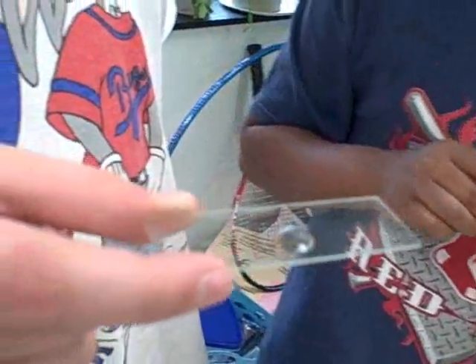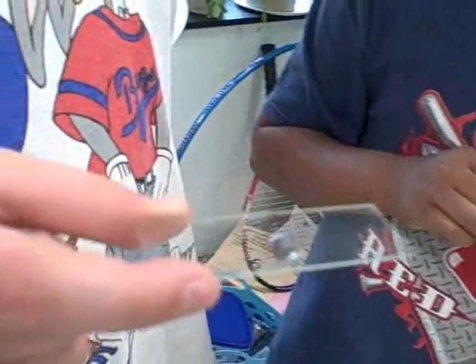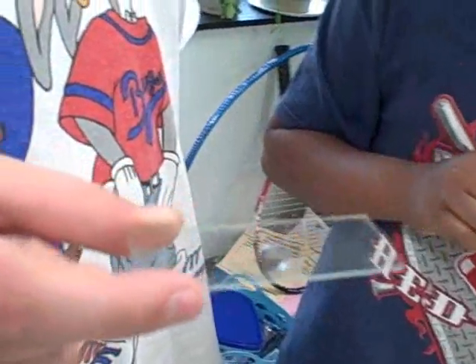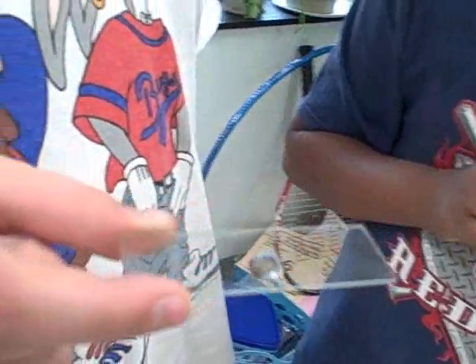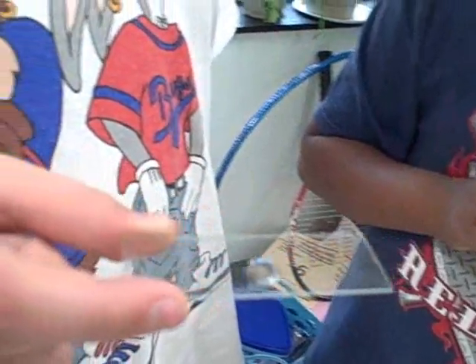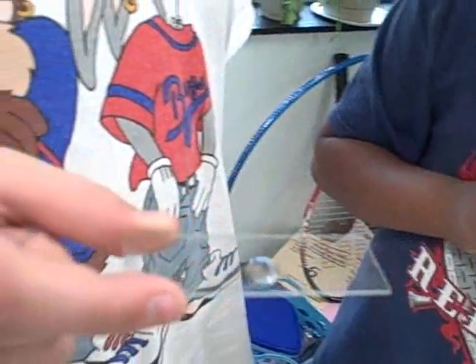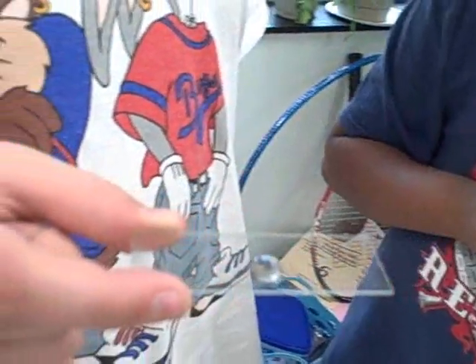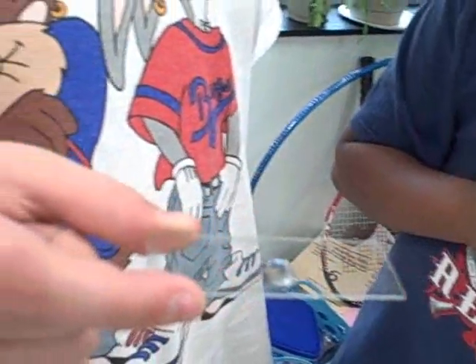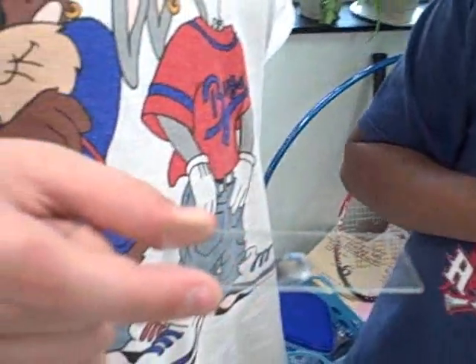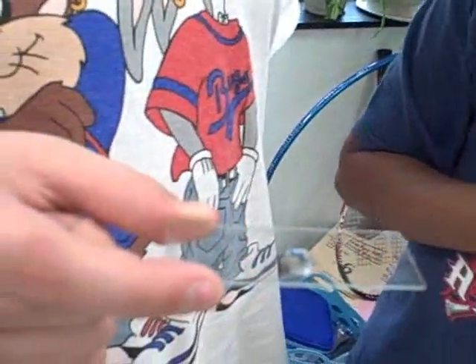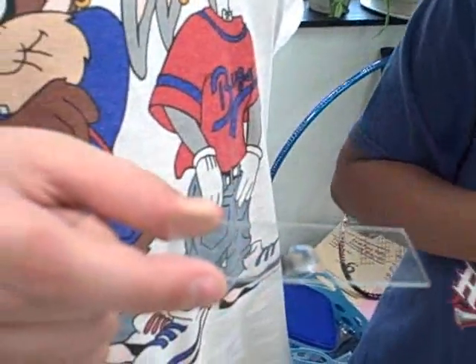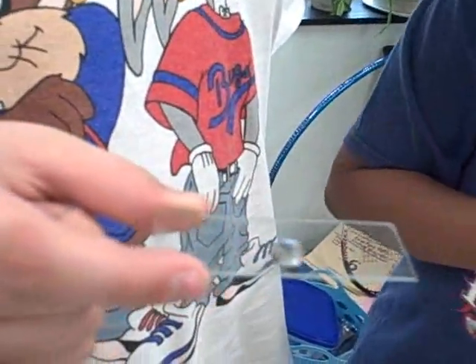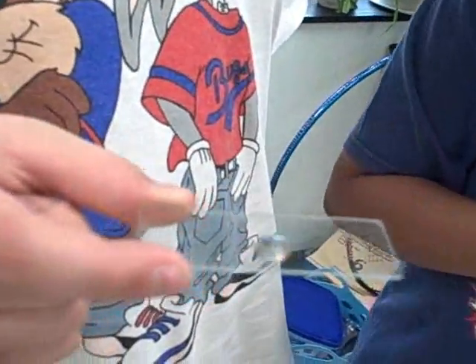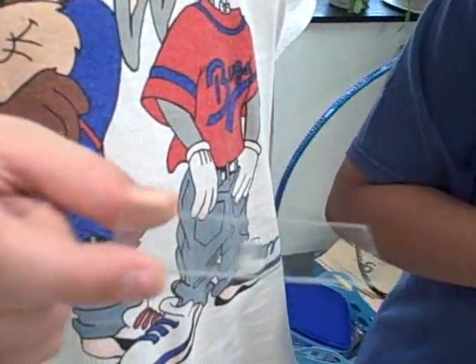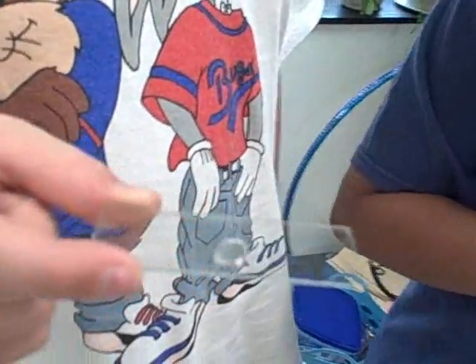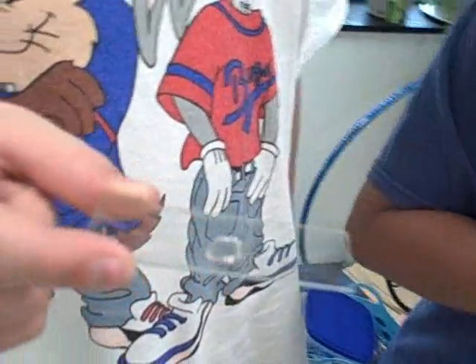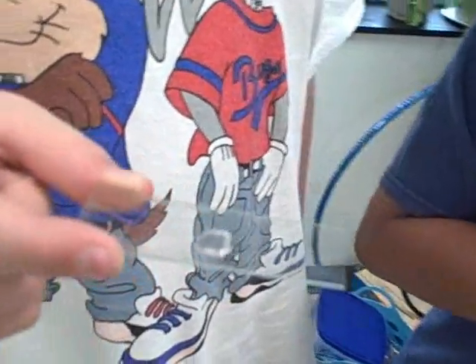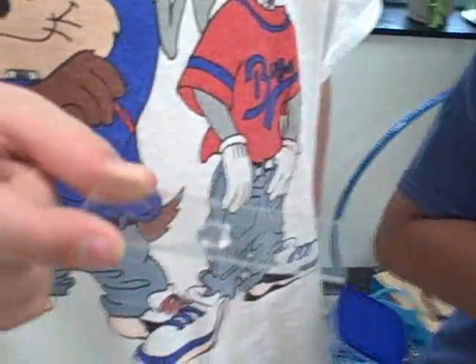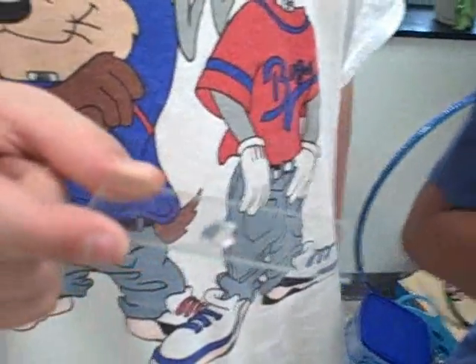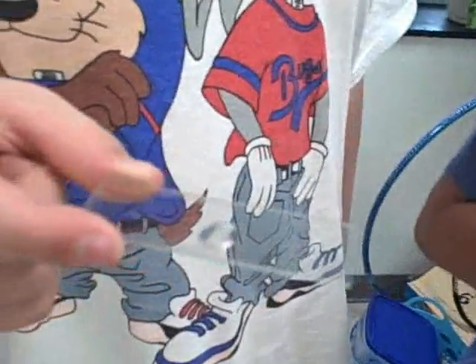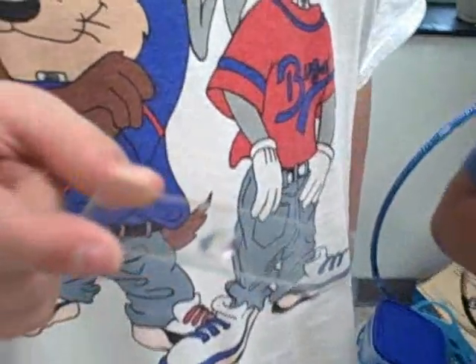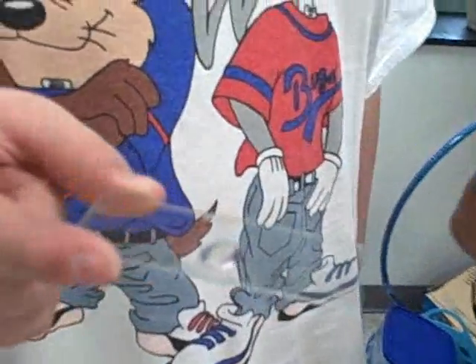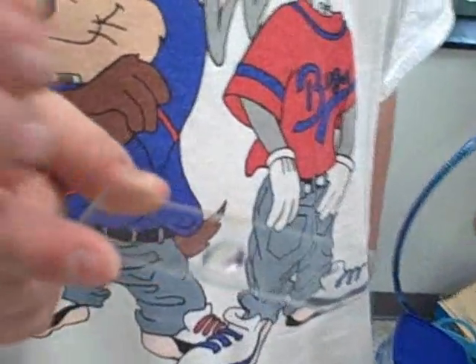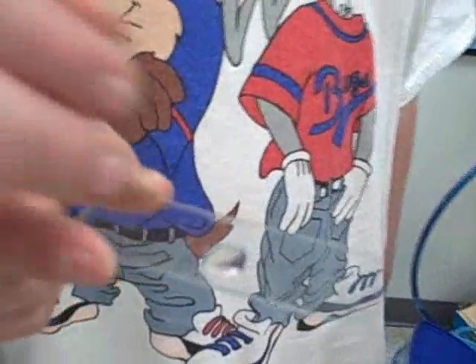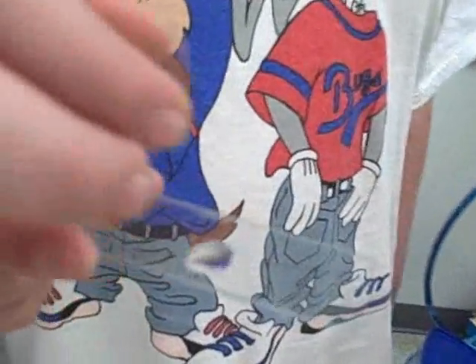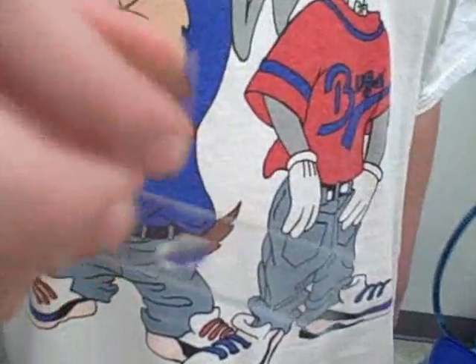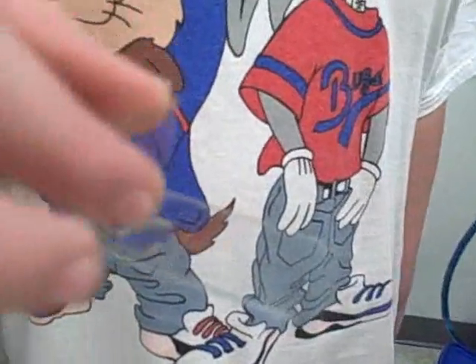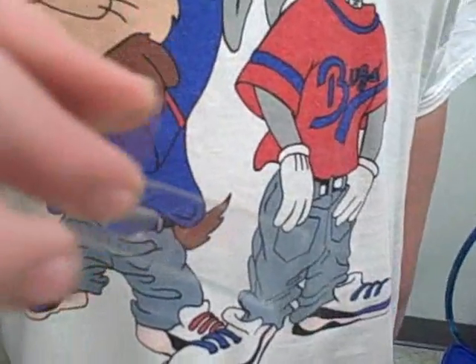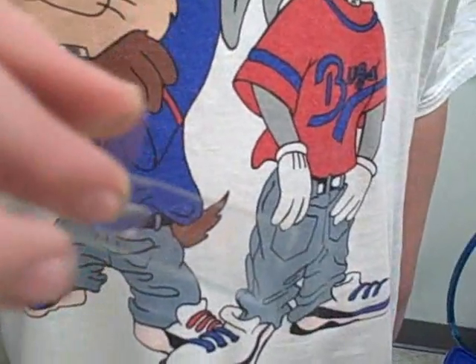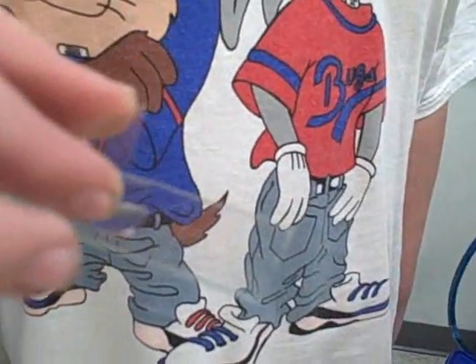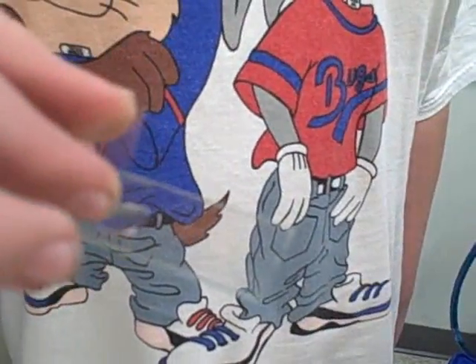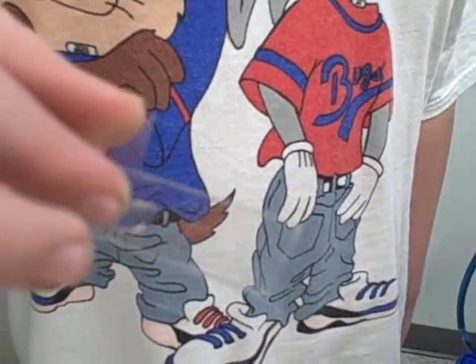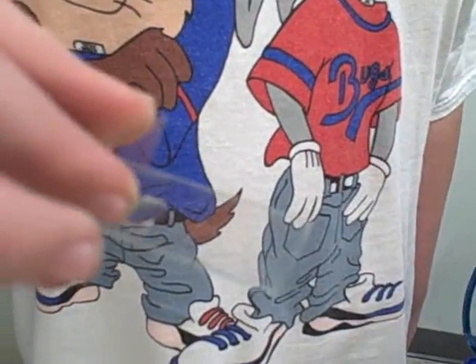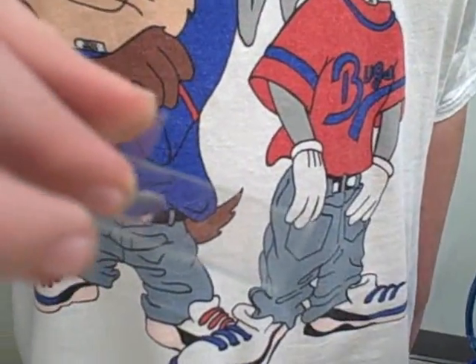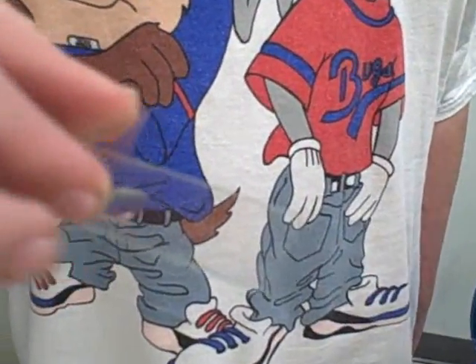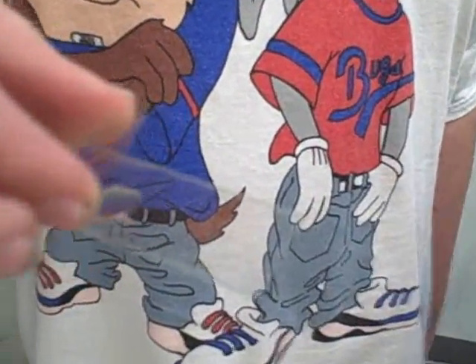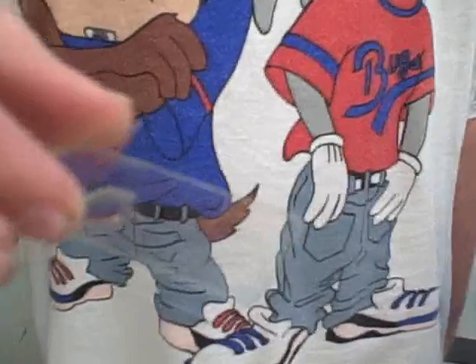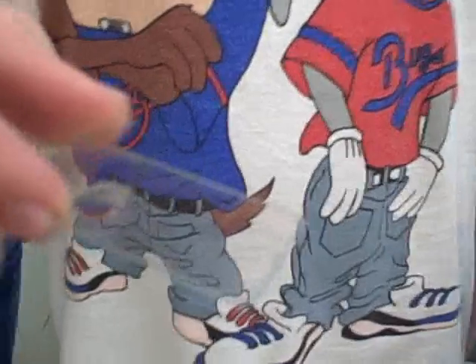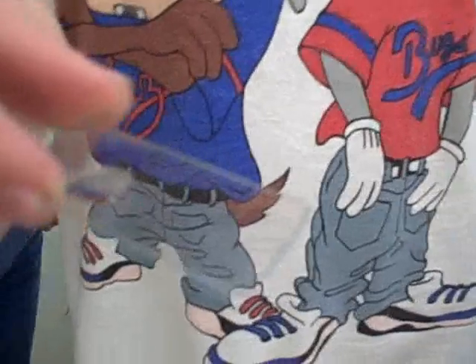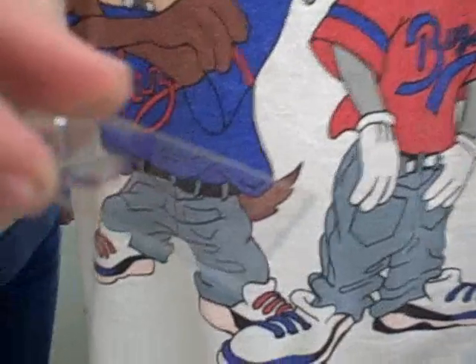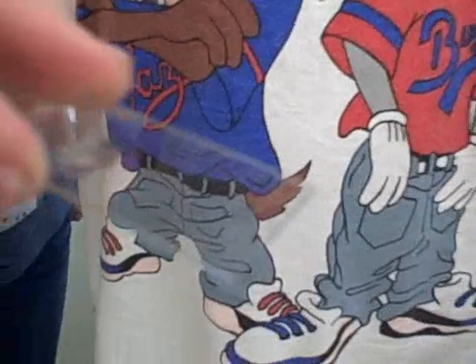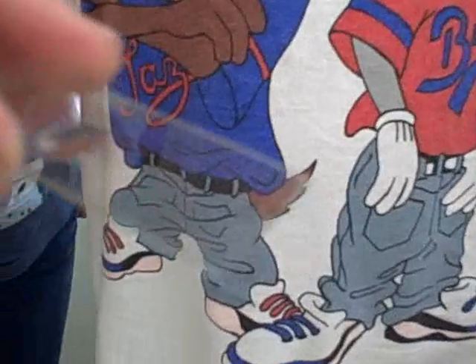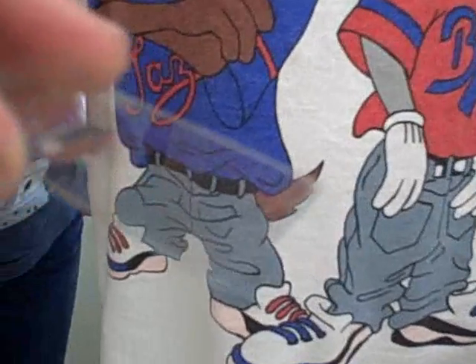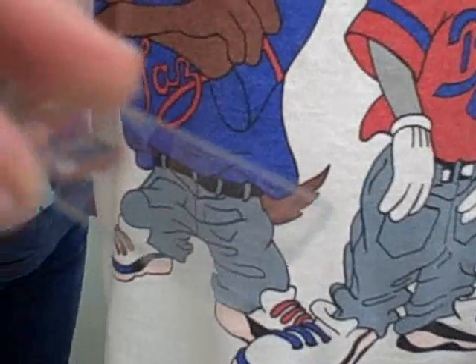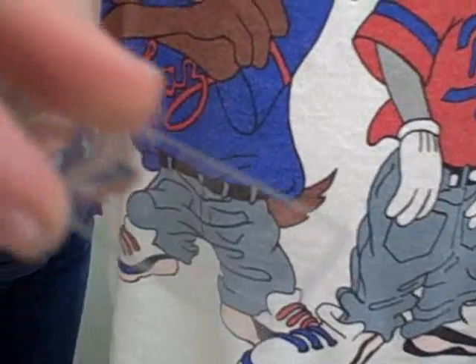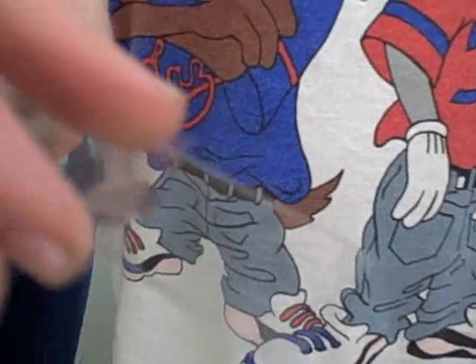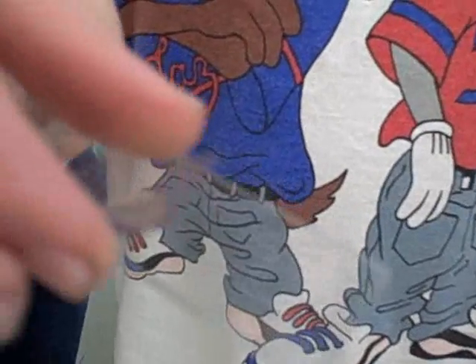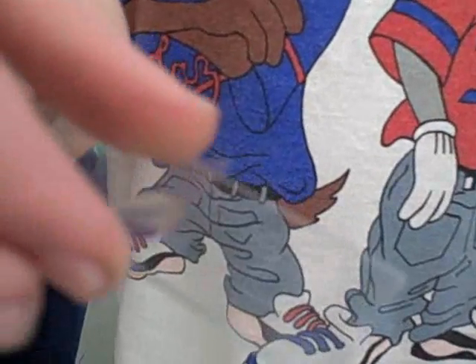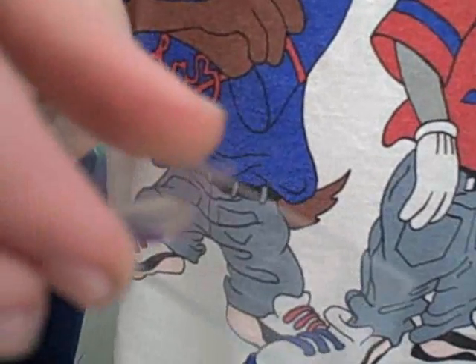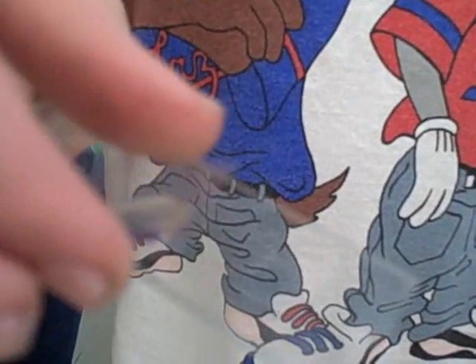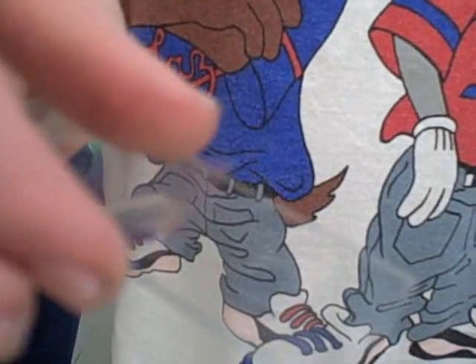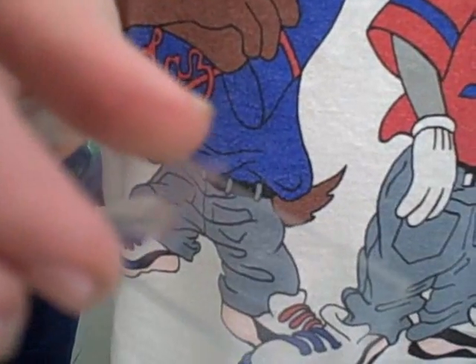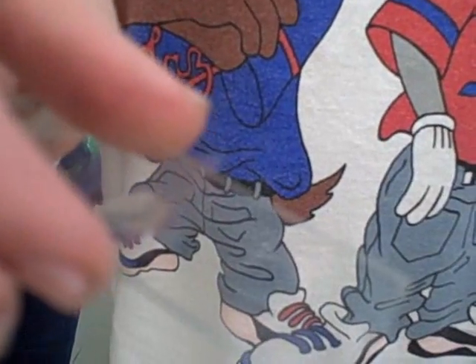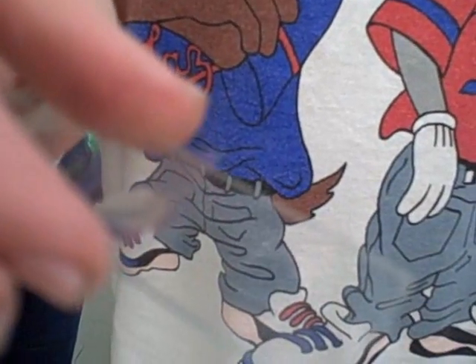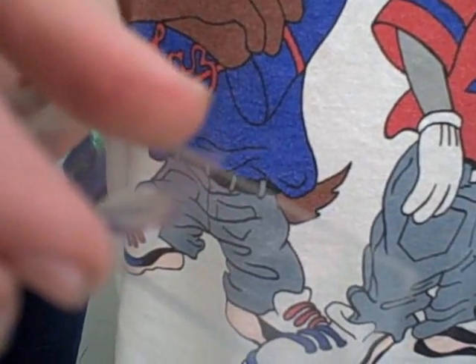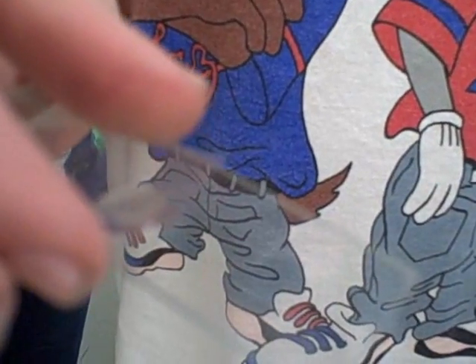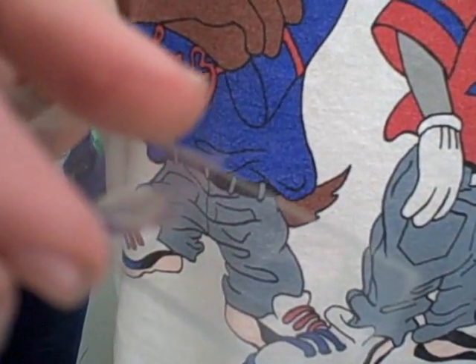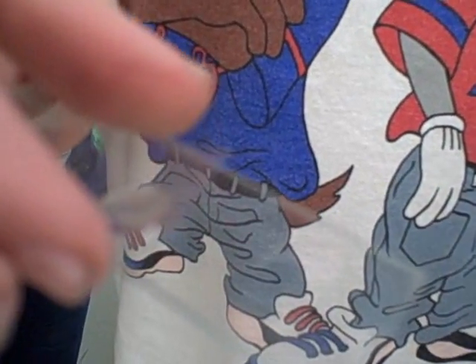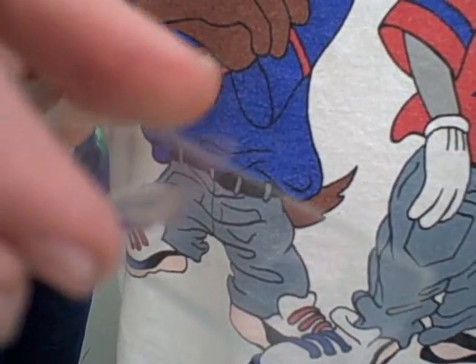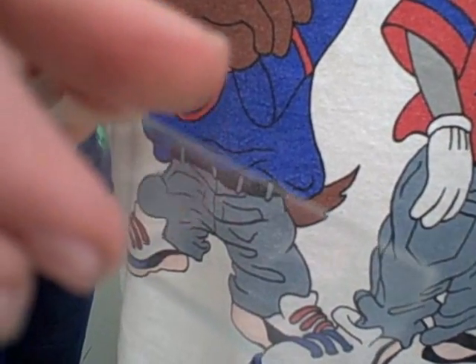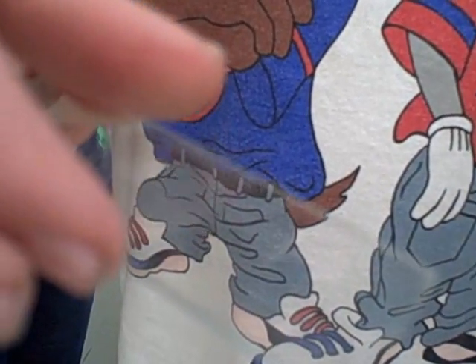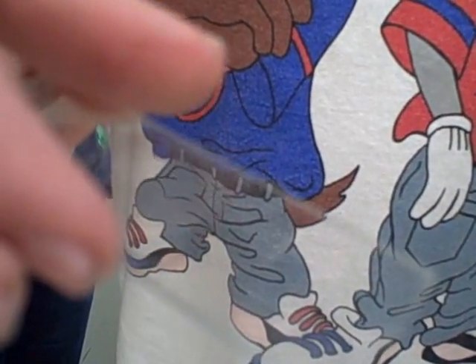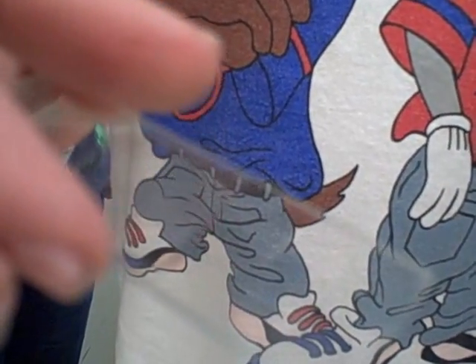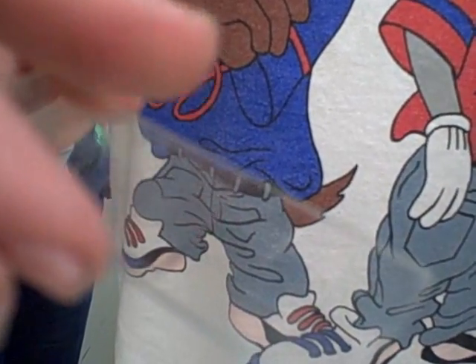Now you take a cover slip and slowly put the cover slip down so that you don't get any air bubbles.